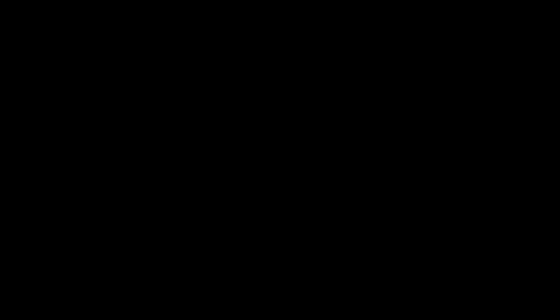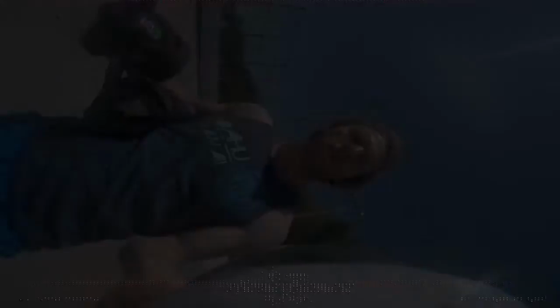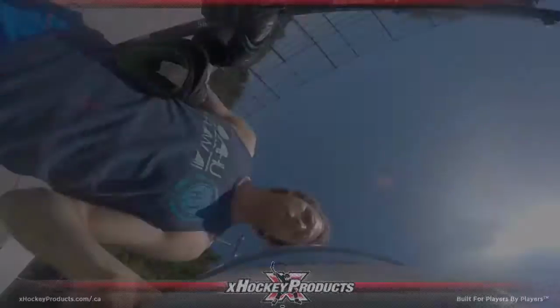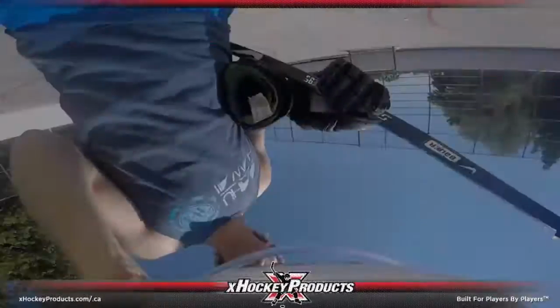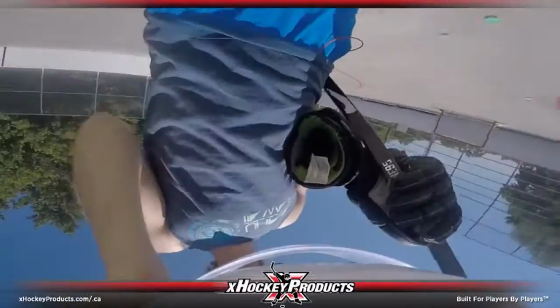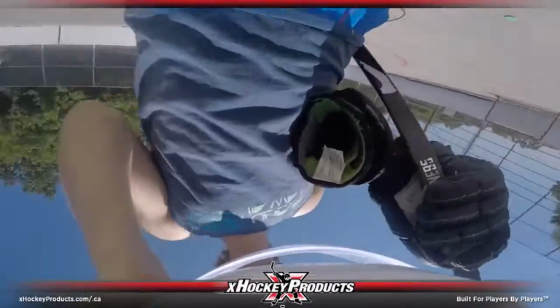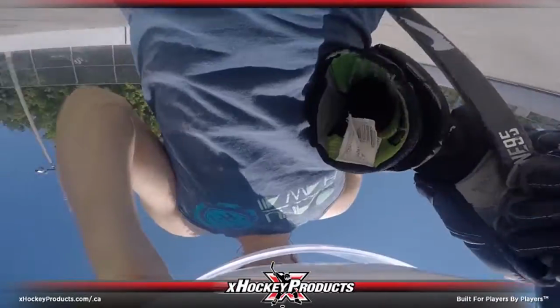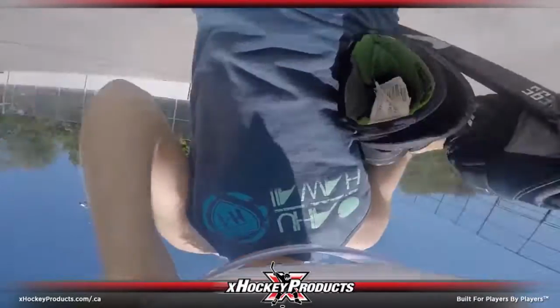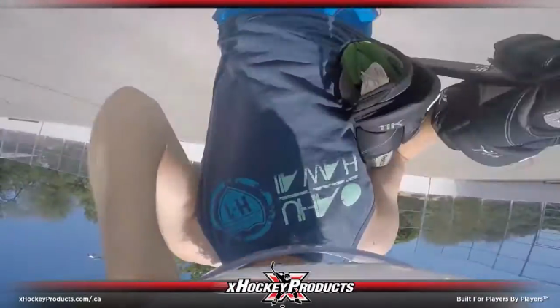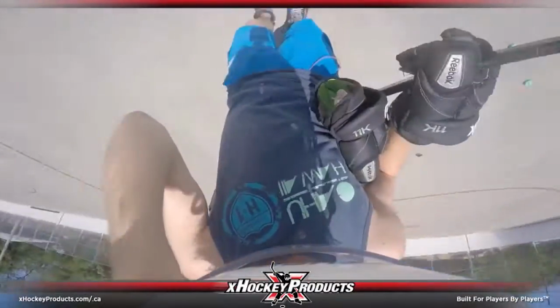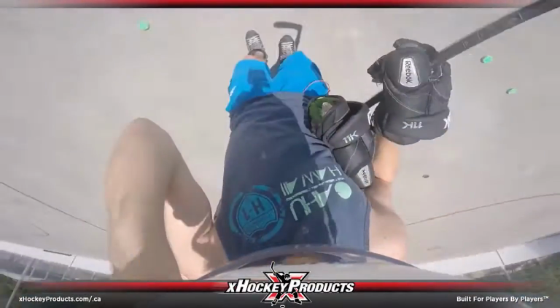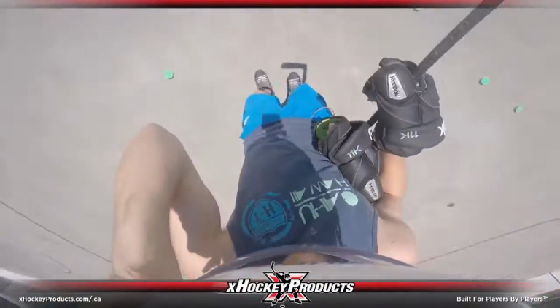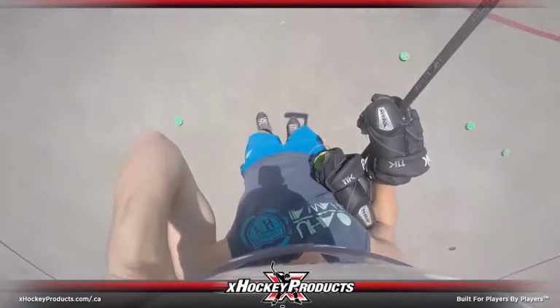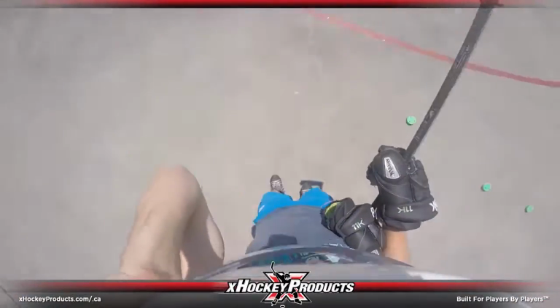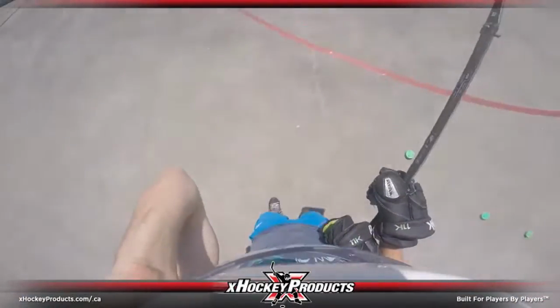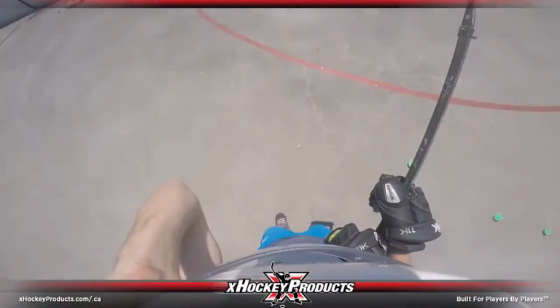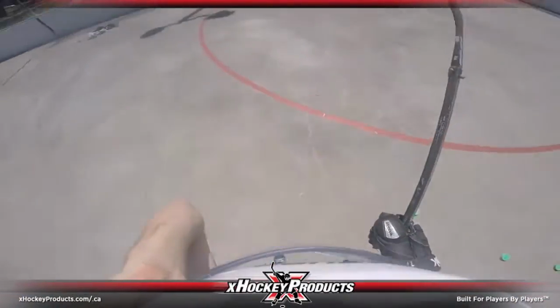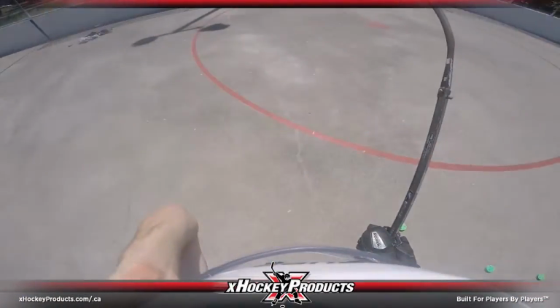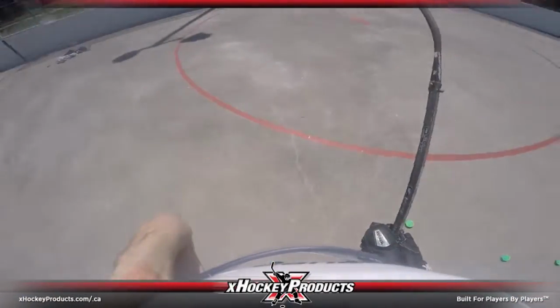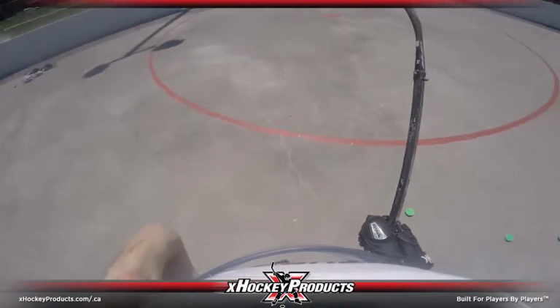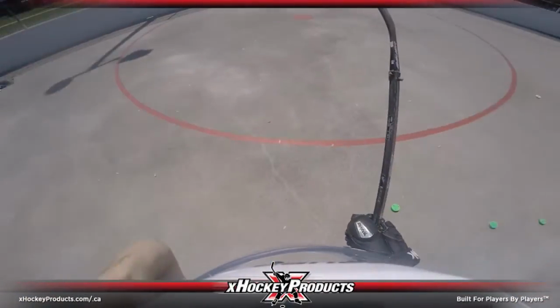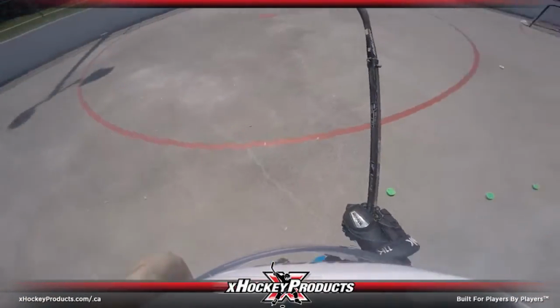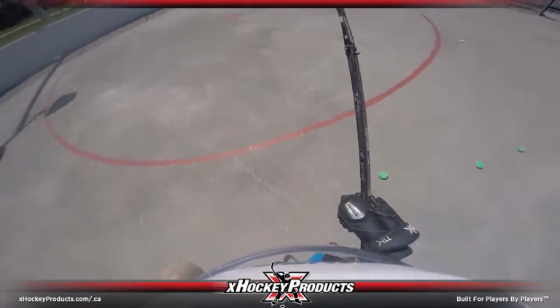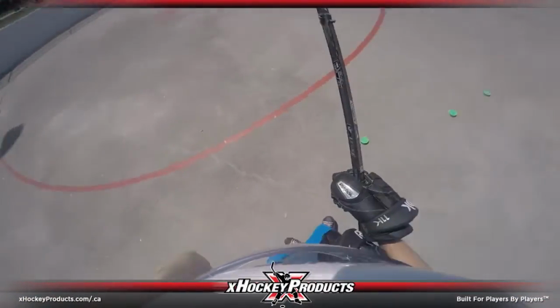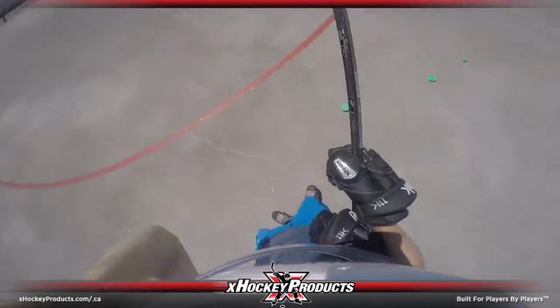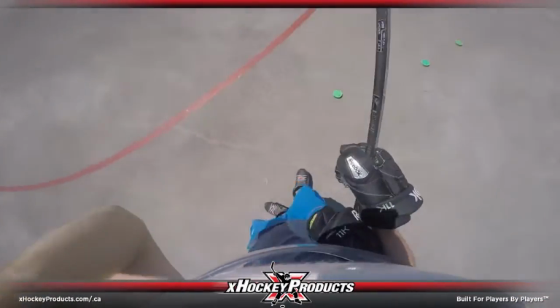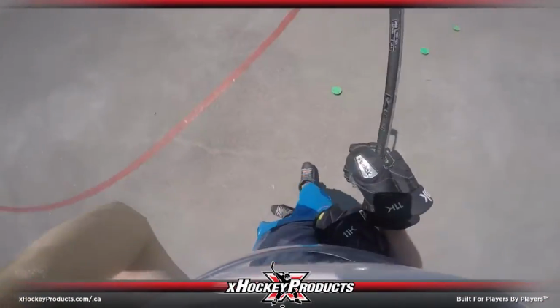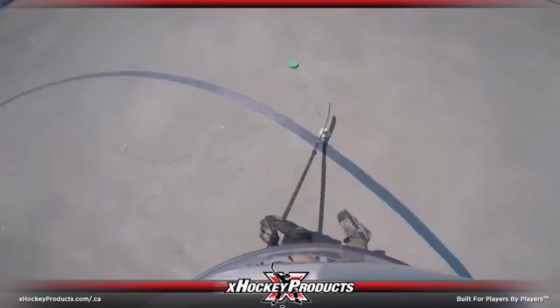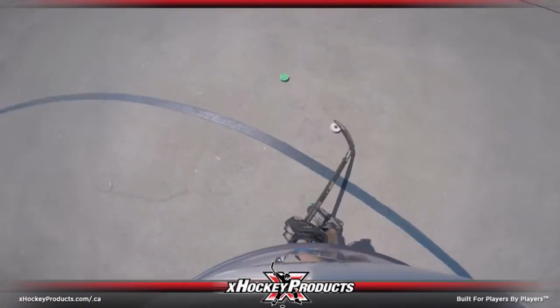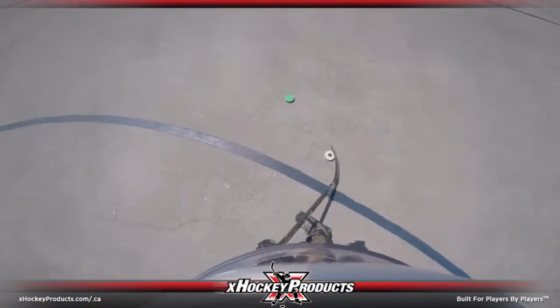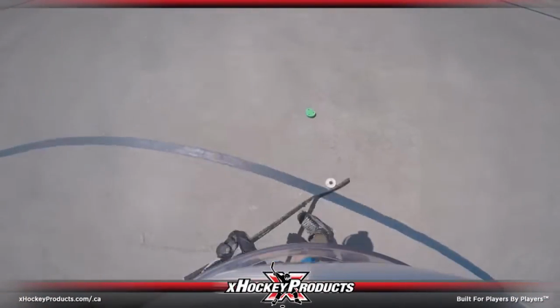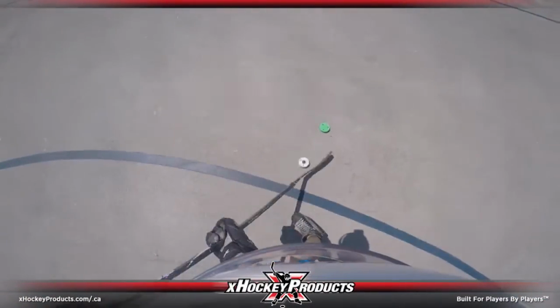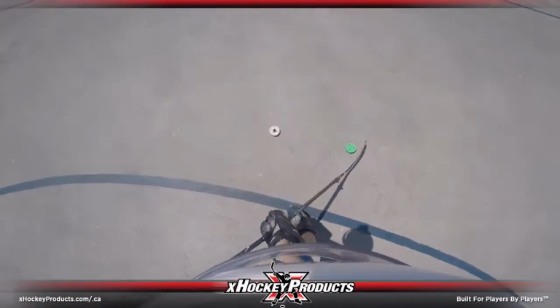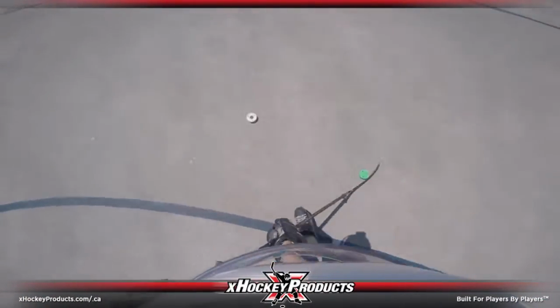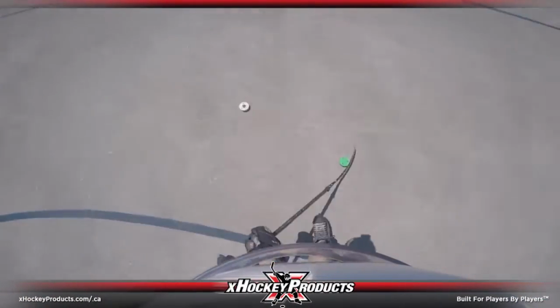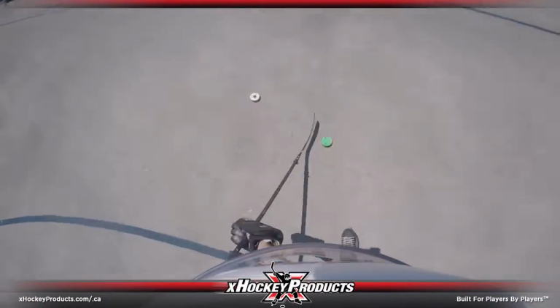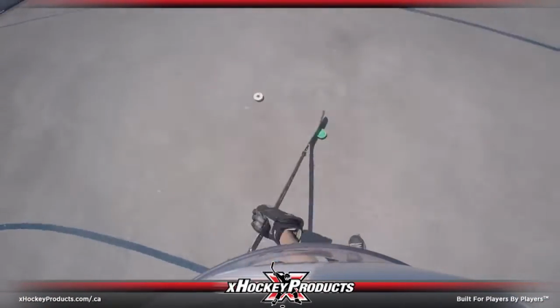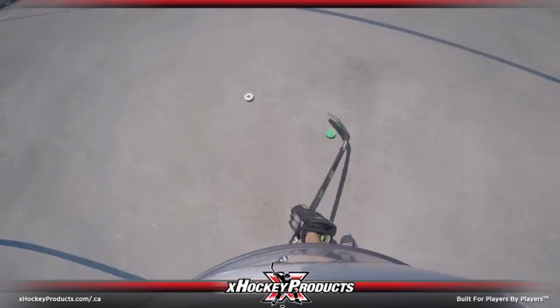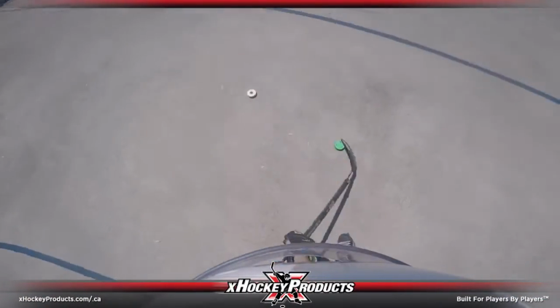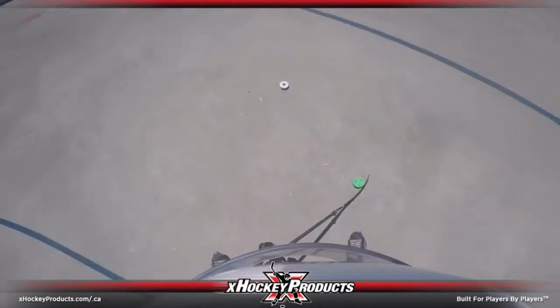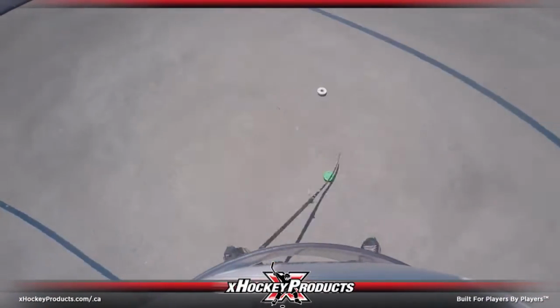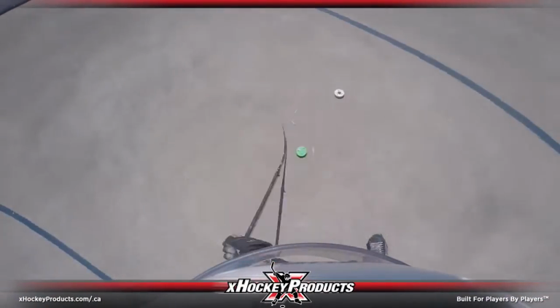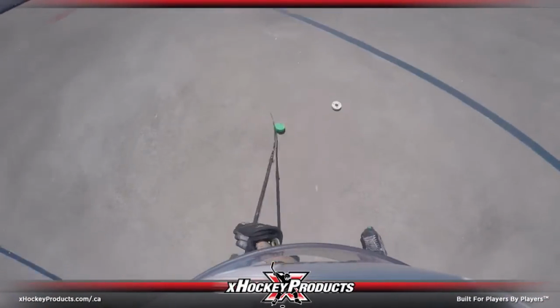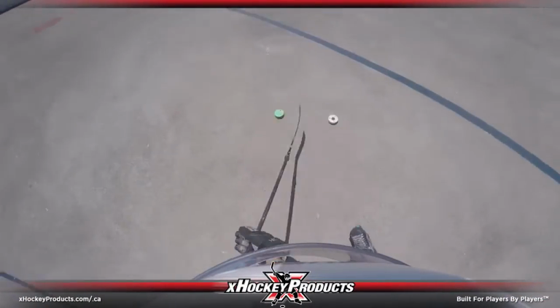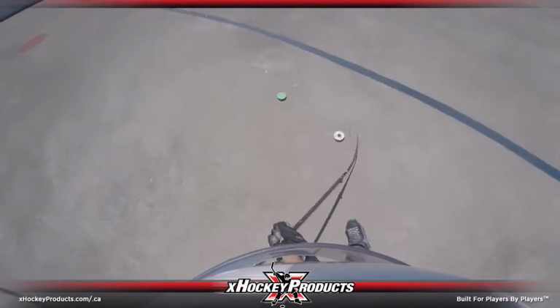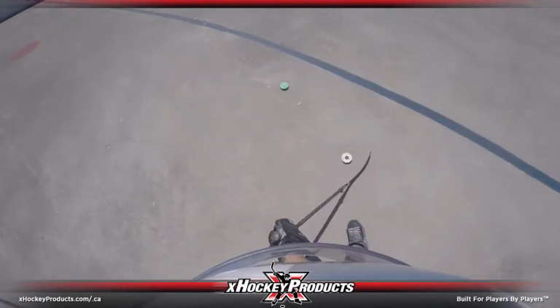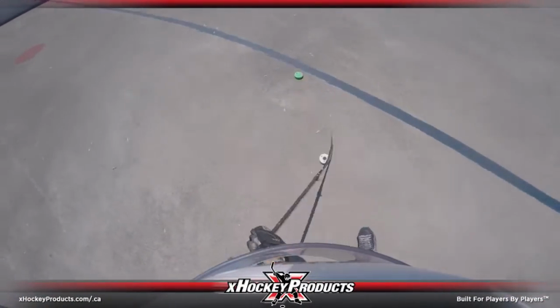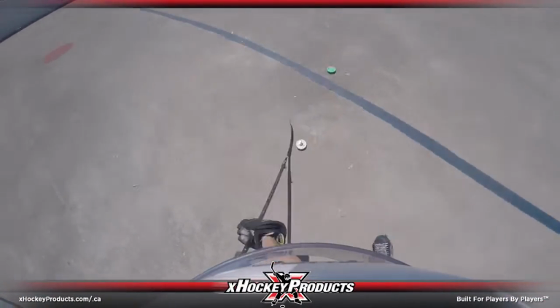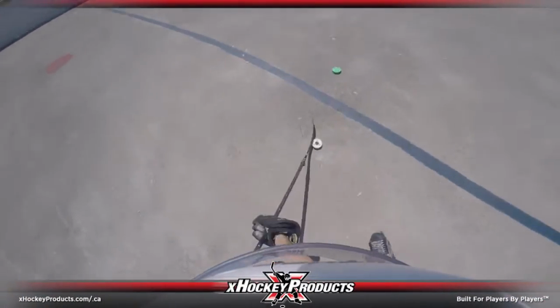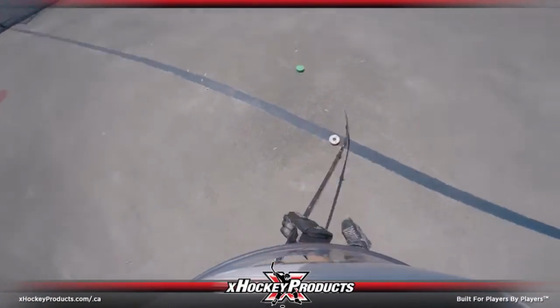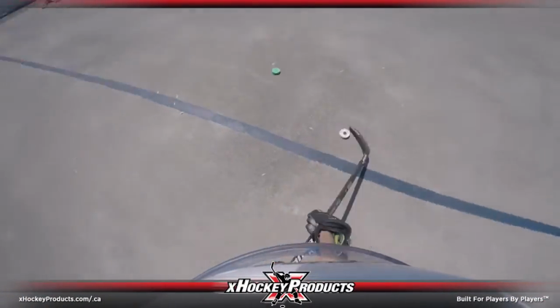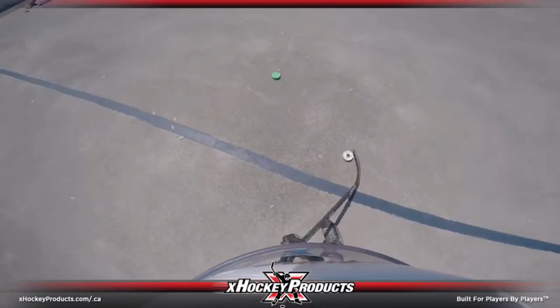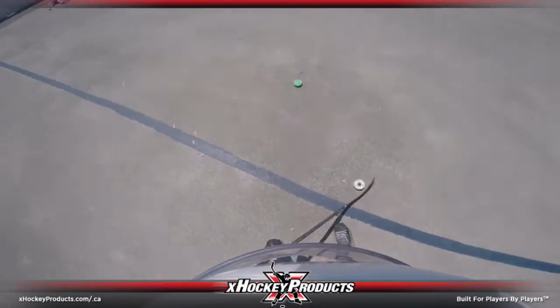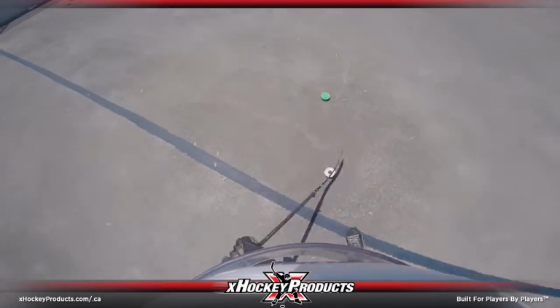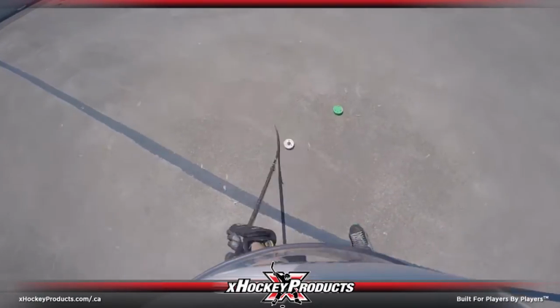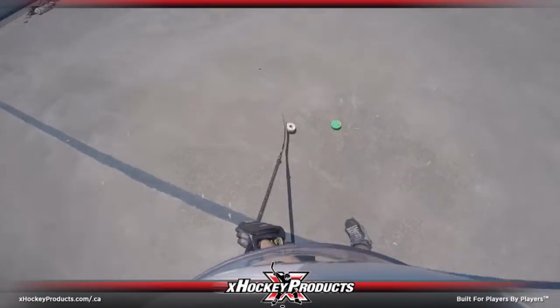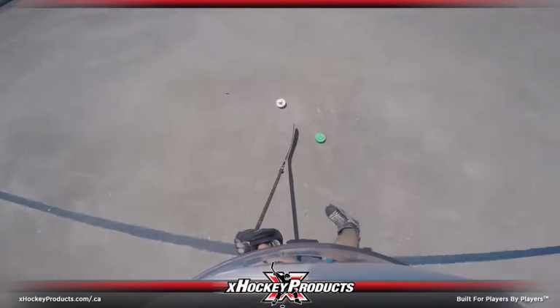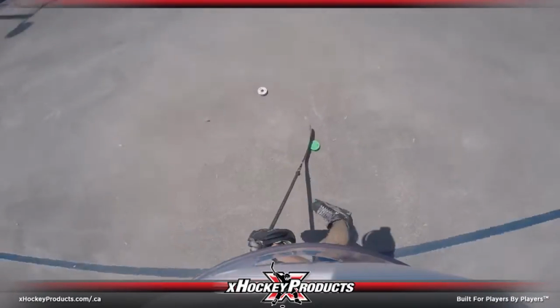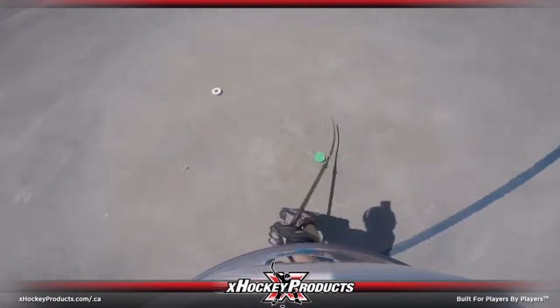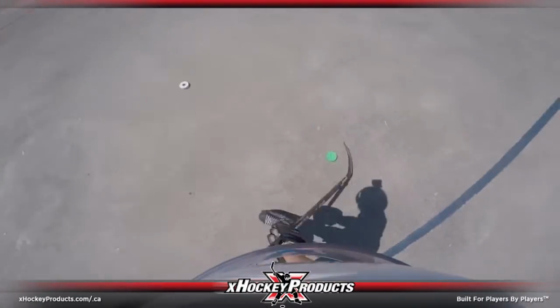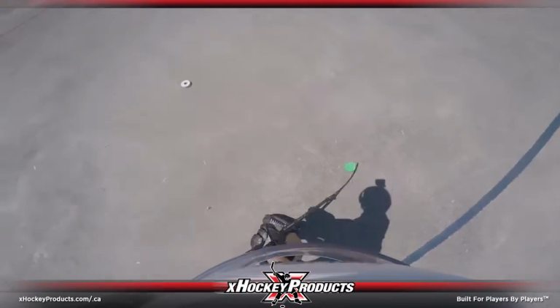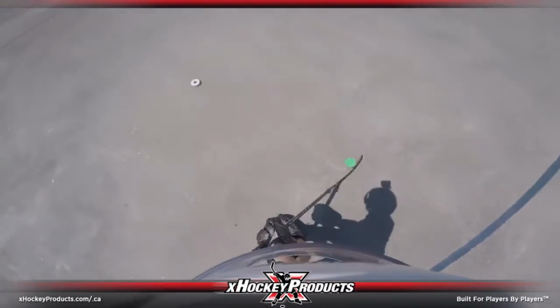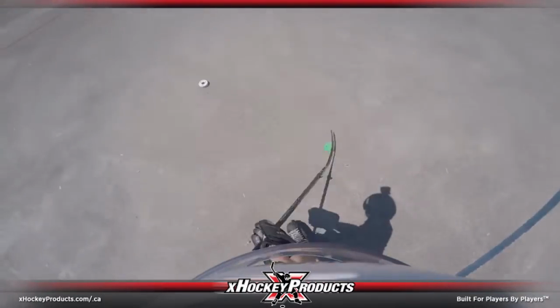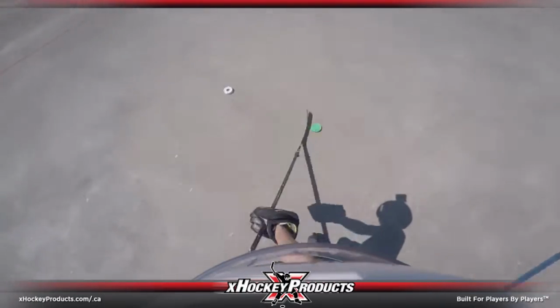Hey guys, it's Pavel Barber here and this week we're going to be using our Mars blades as well as our green biscuit to work on a fake shot variation. Let's go!